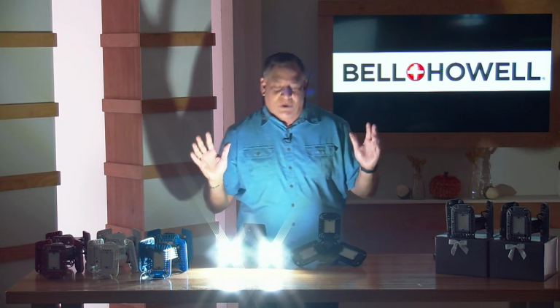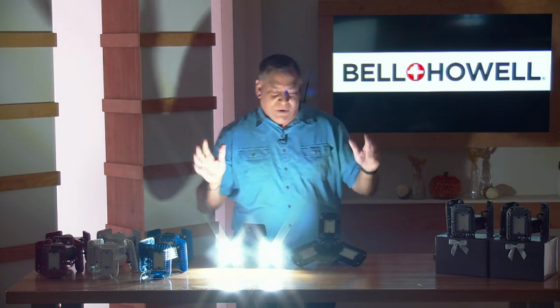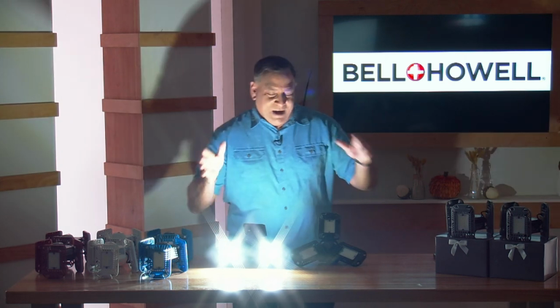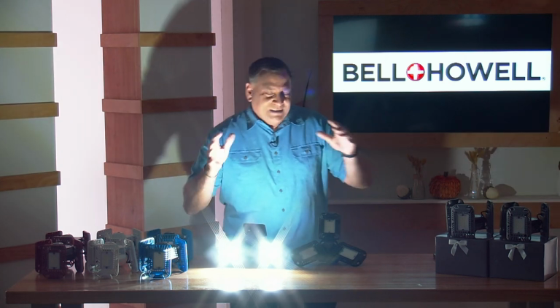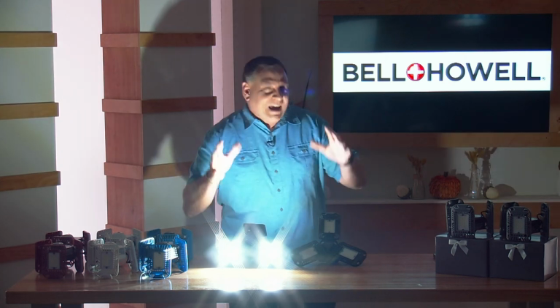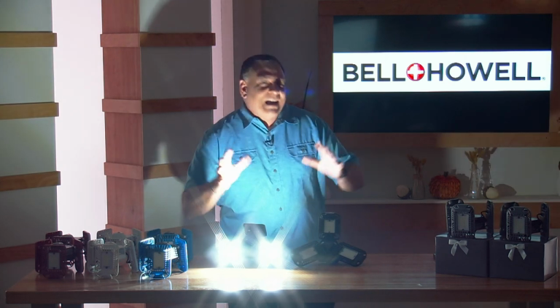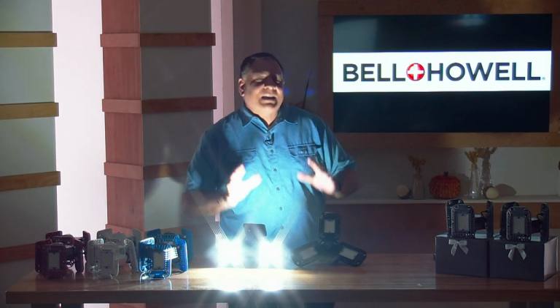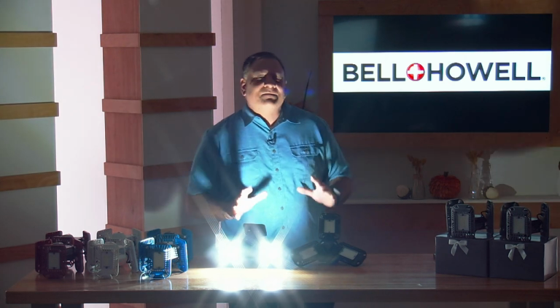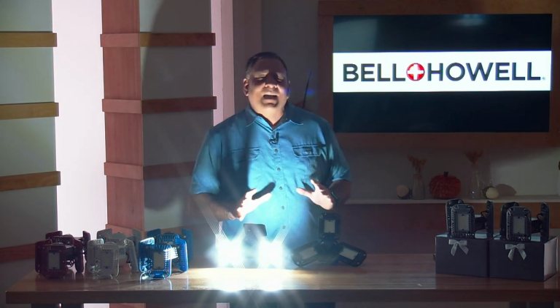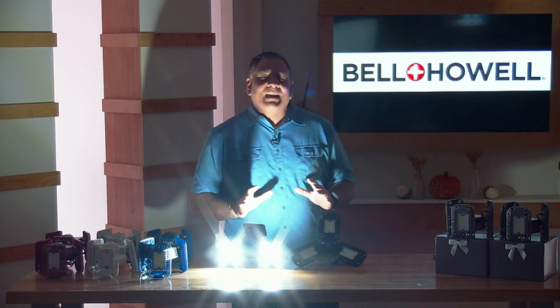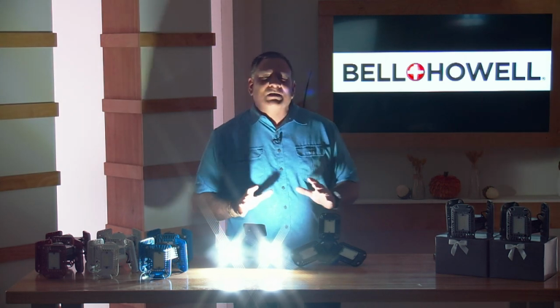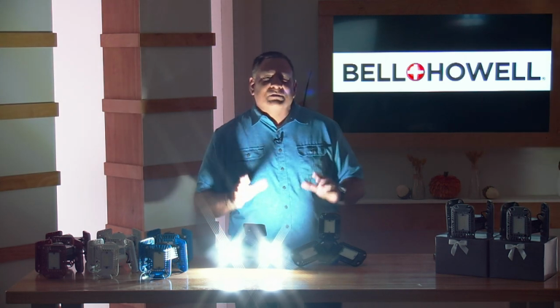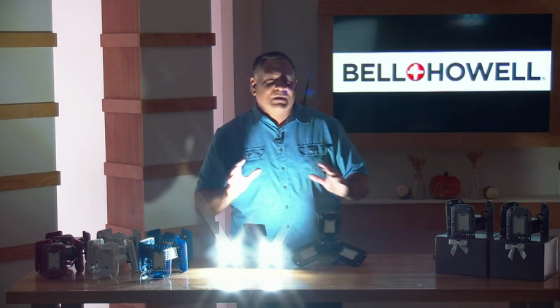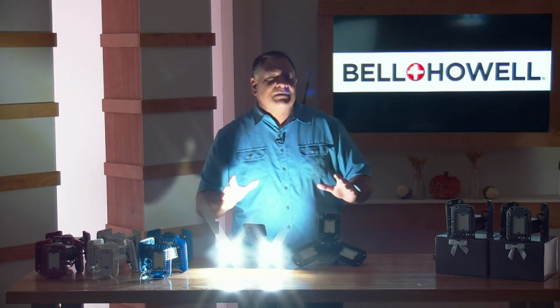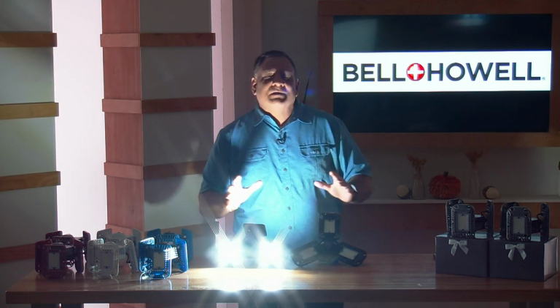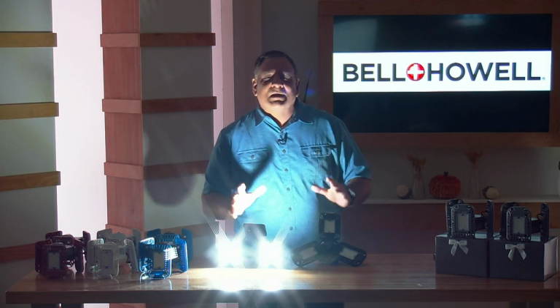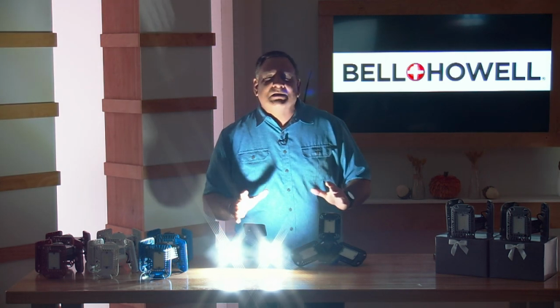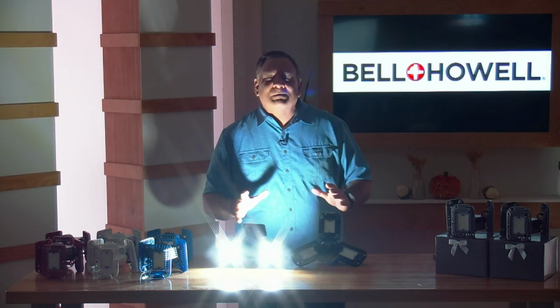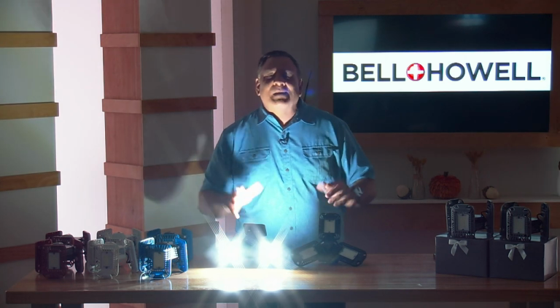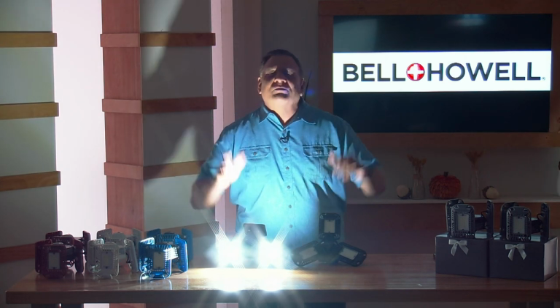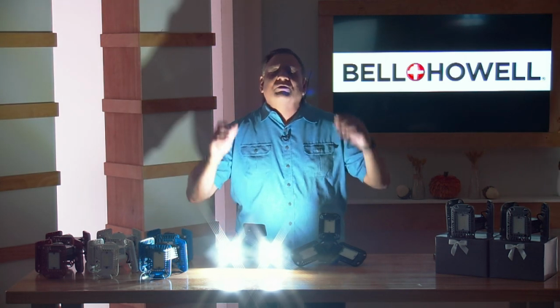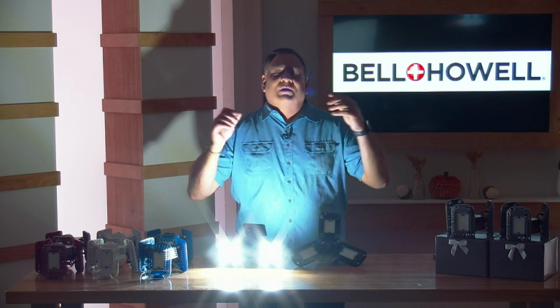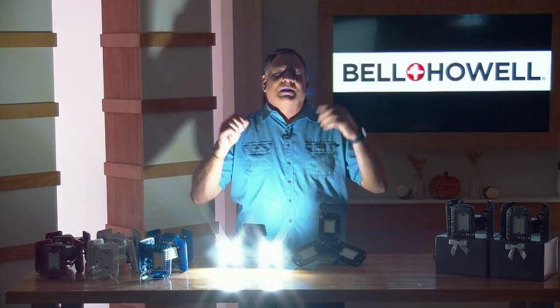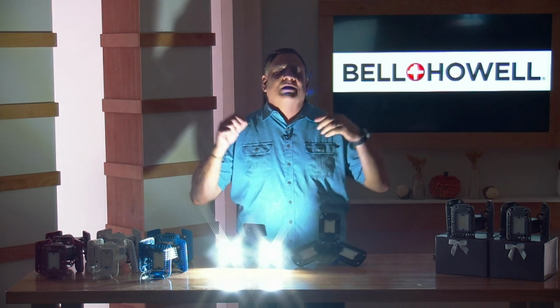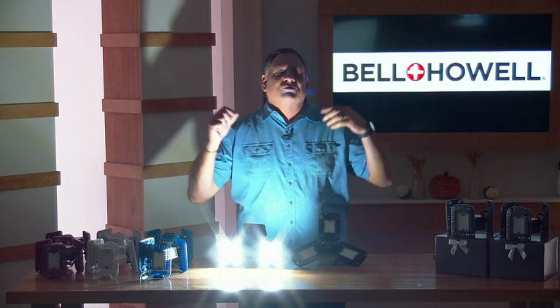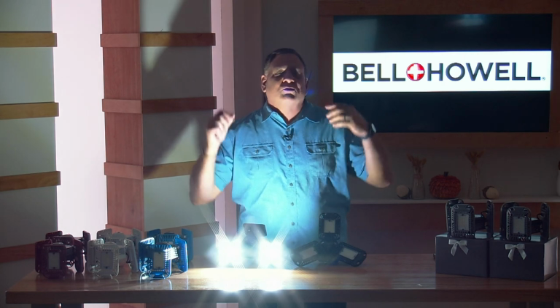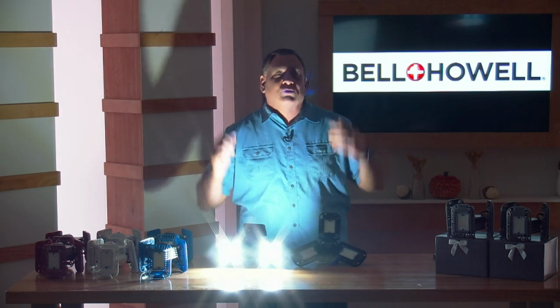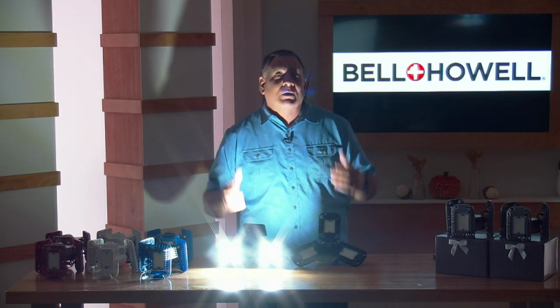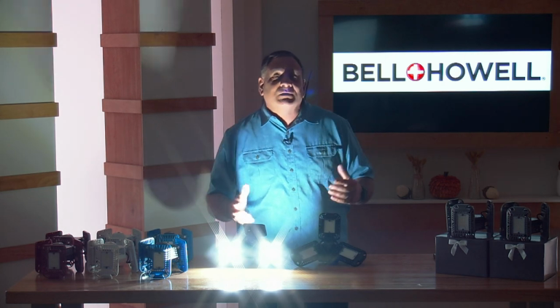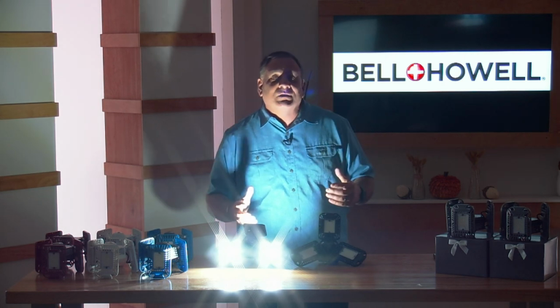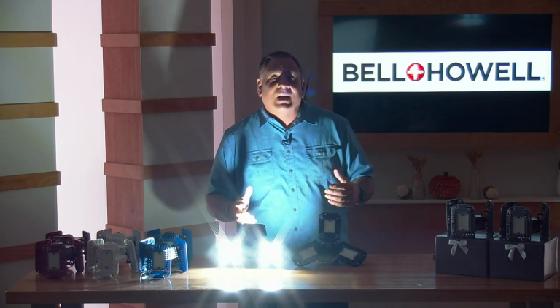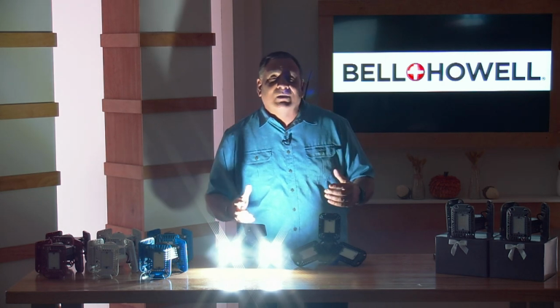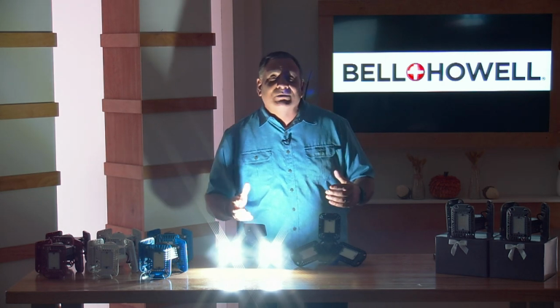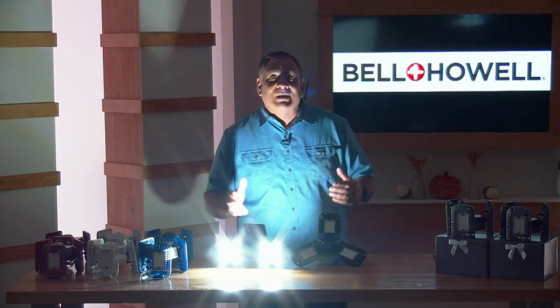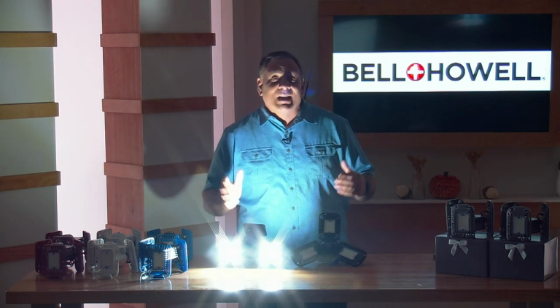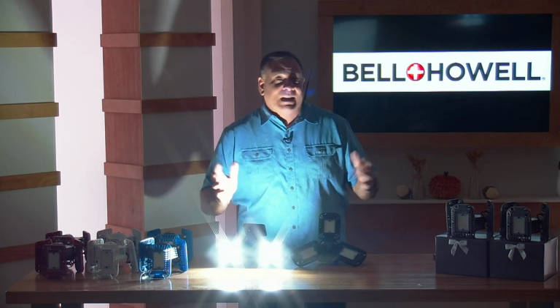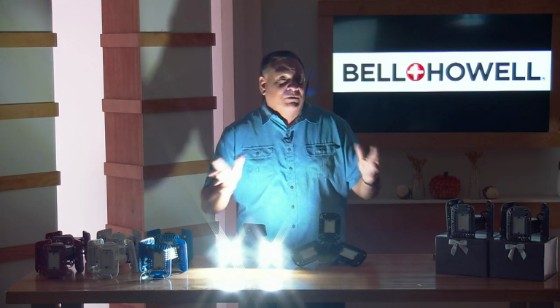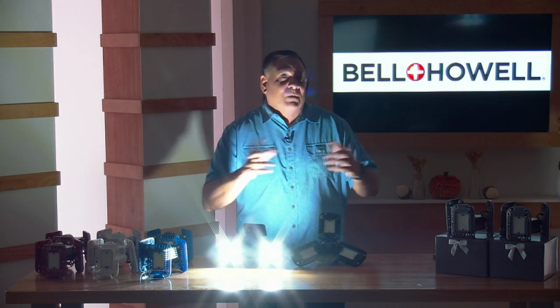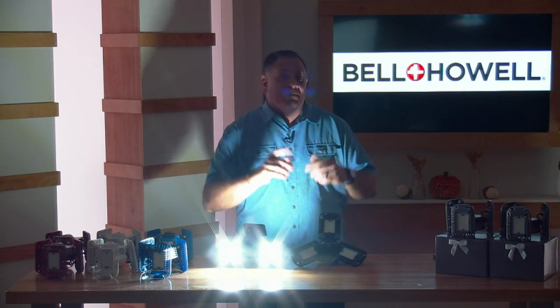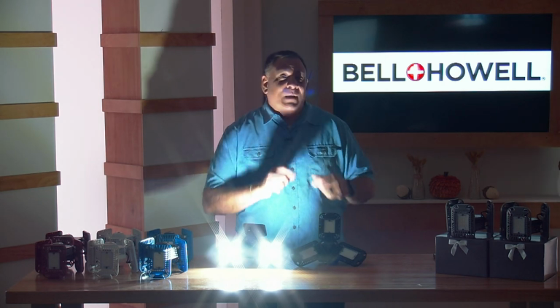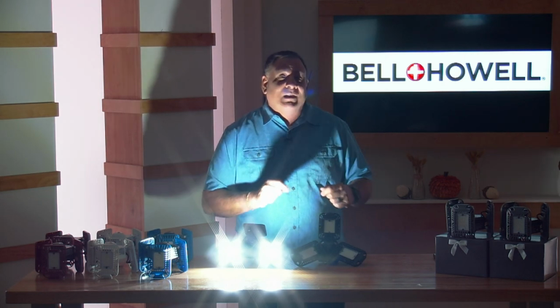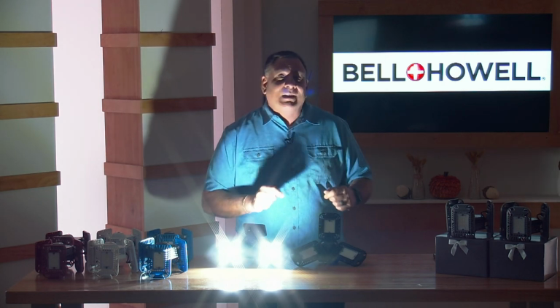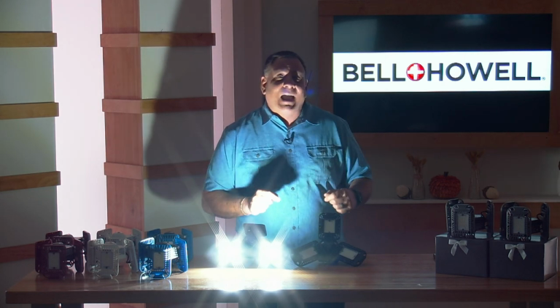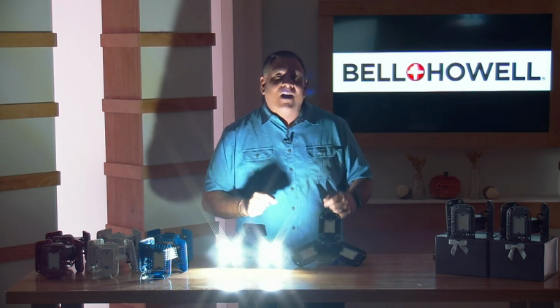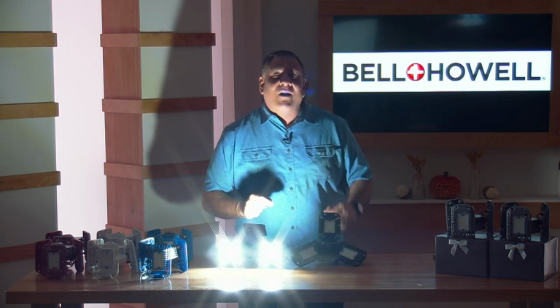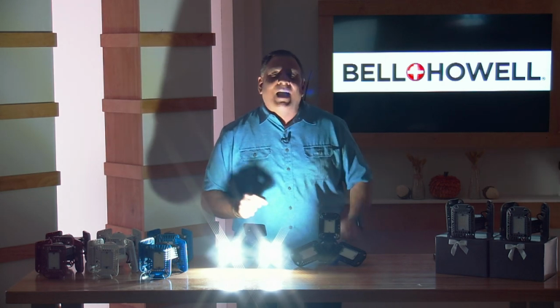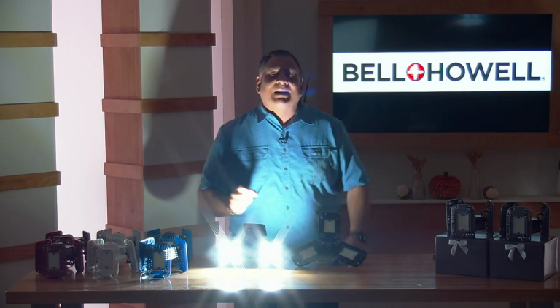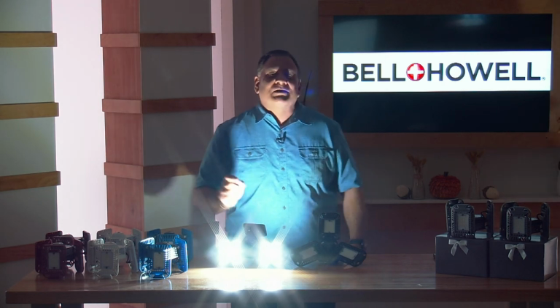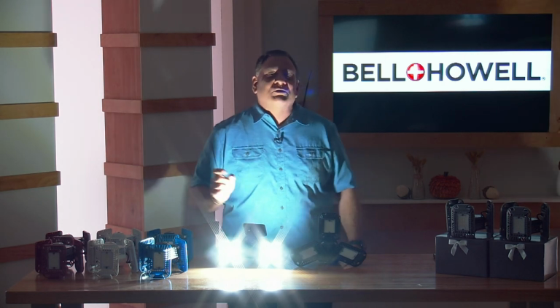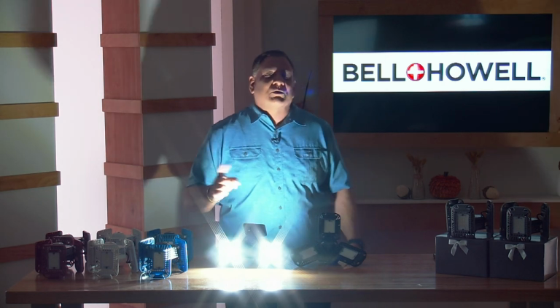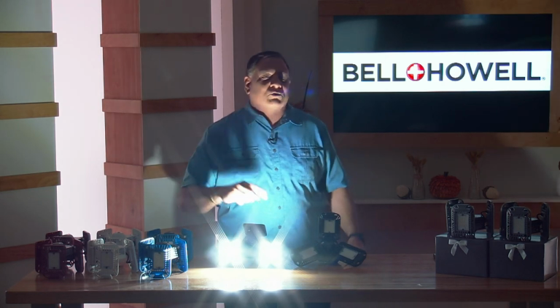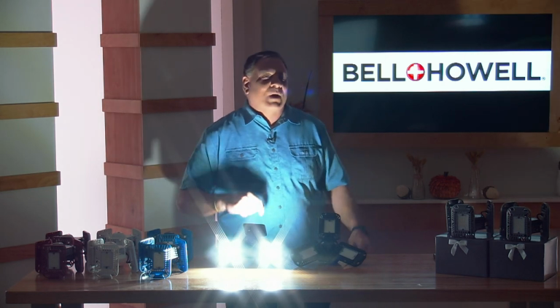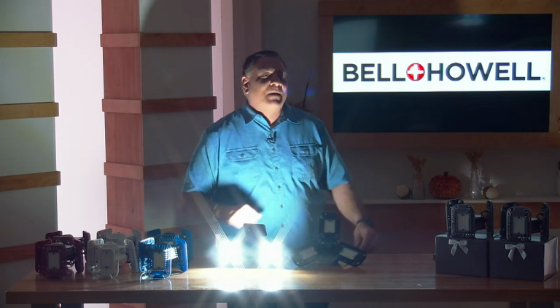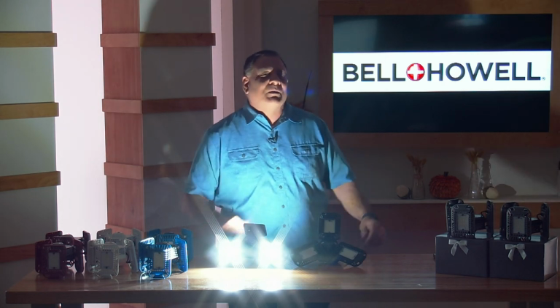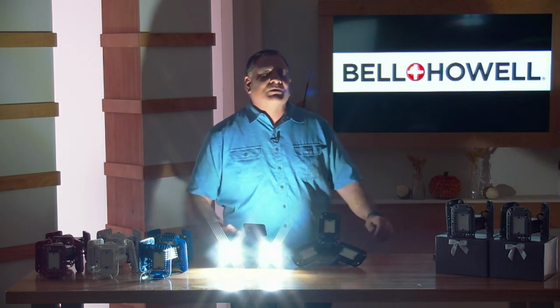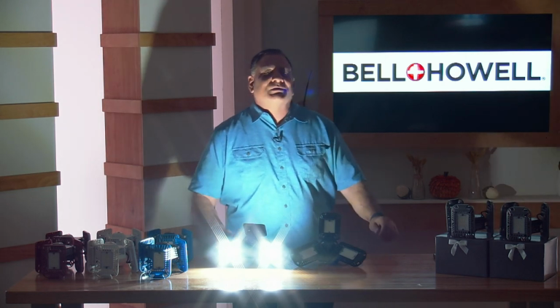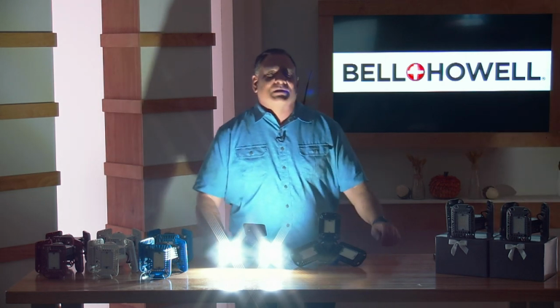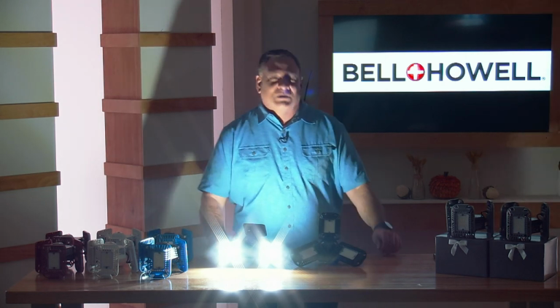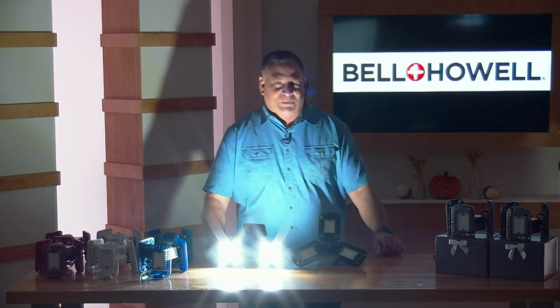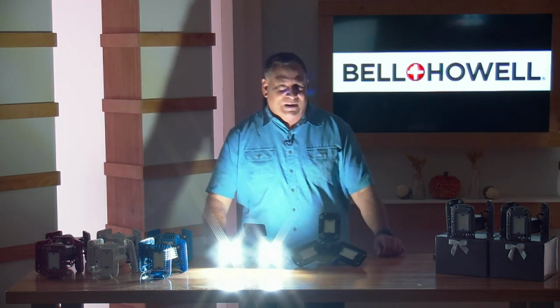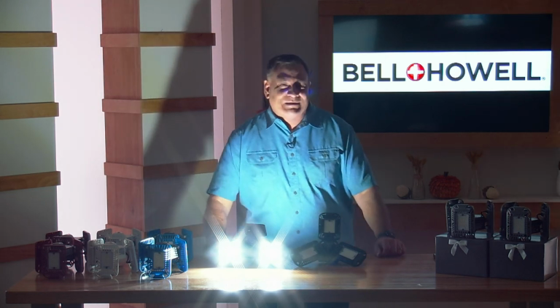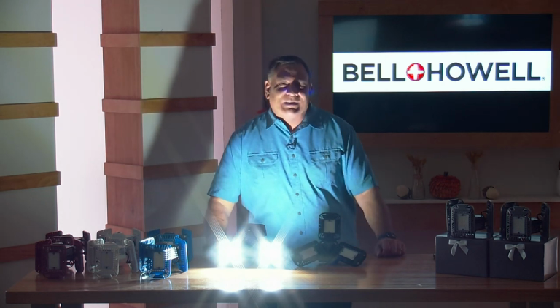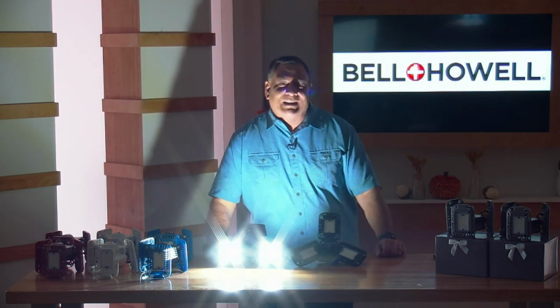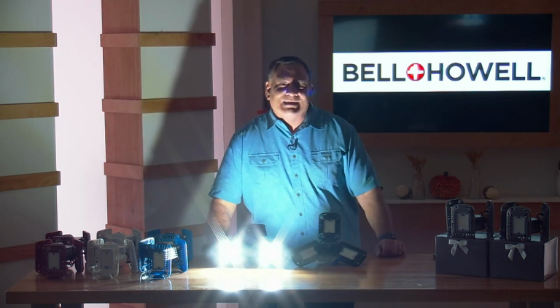So take advantage of this today's special. You're going to get your choice of colors. It's from Bell and Howell — the Tri-Burst Express Lights.